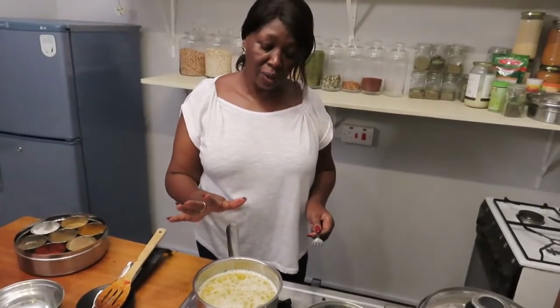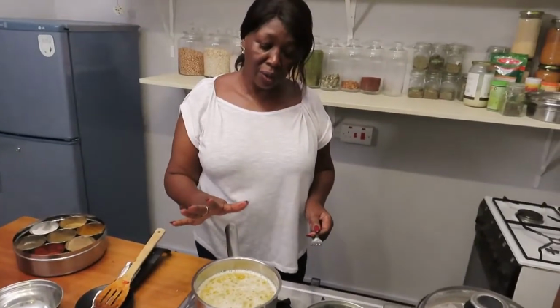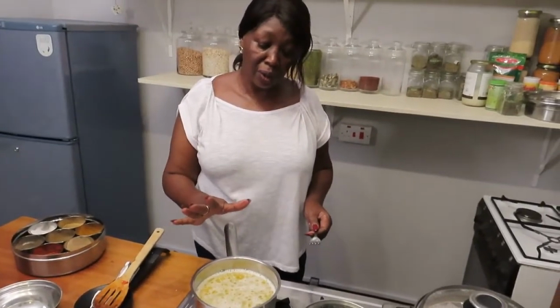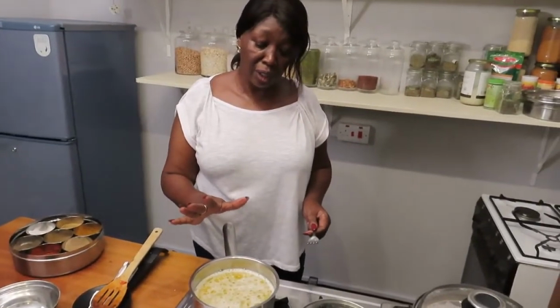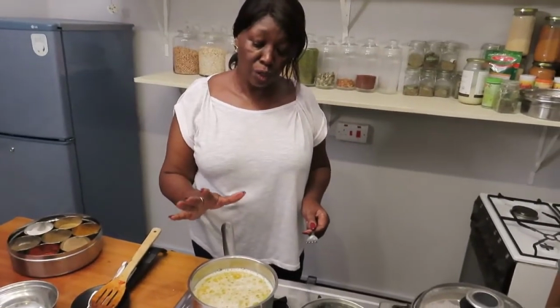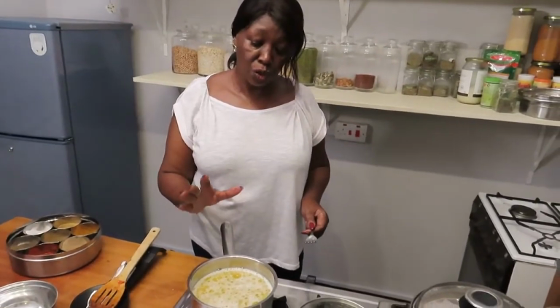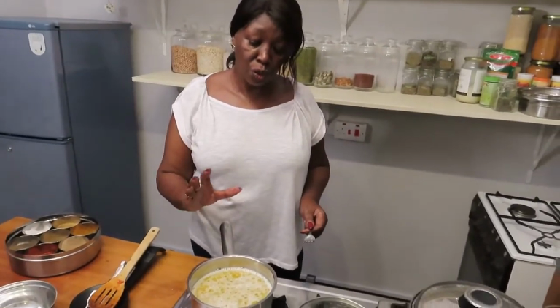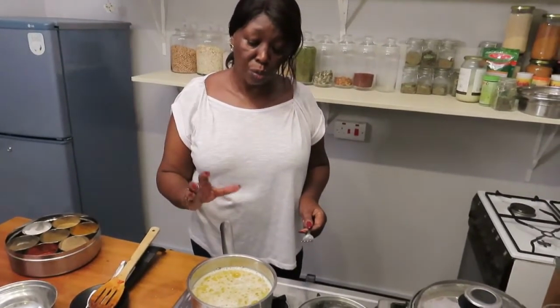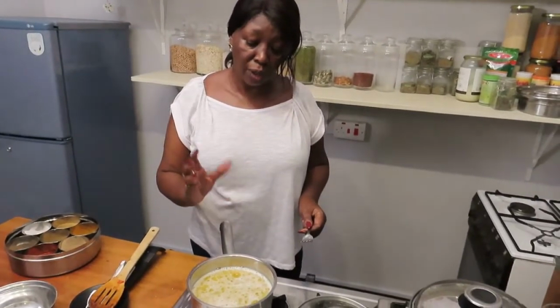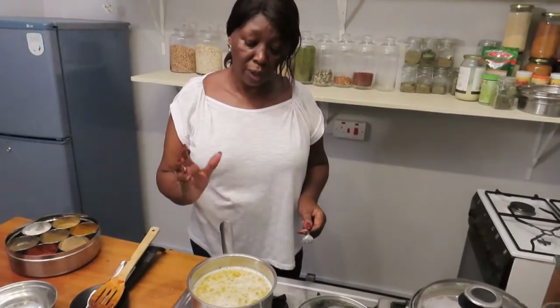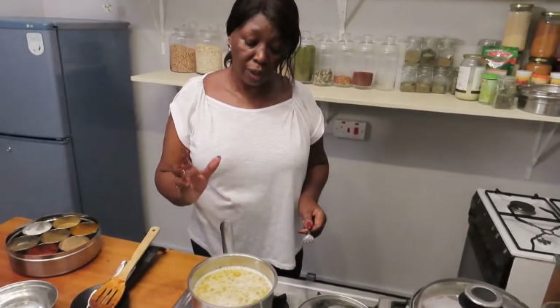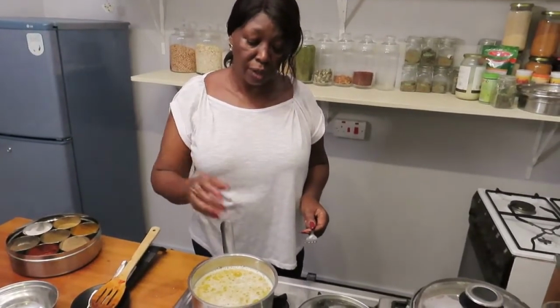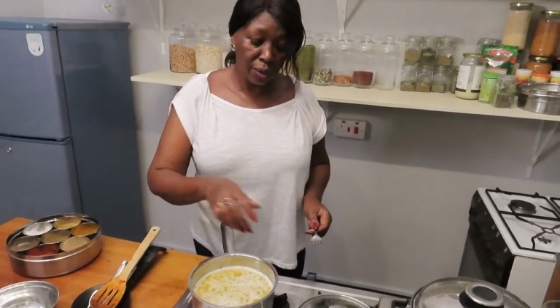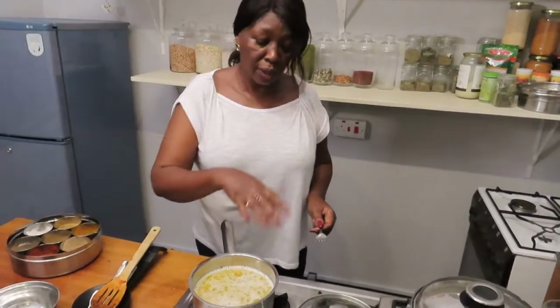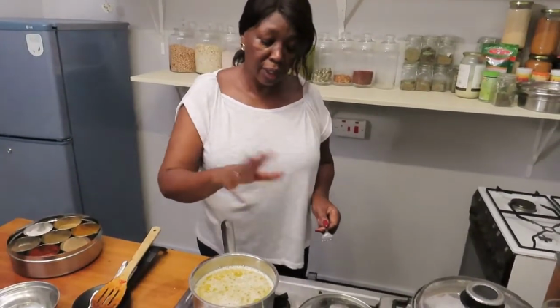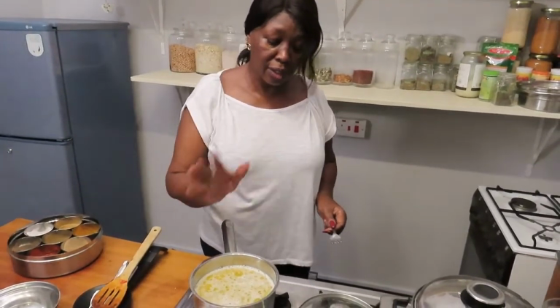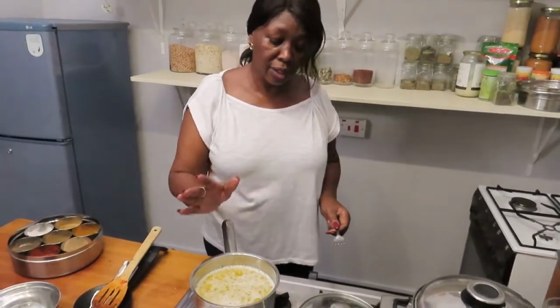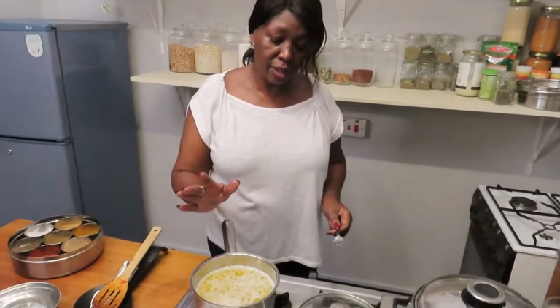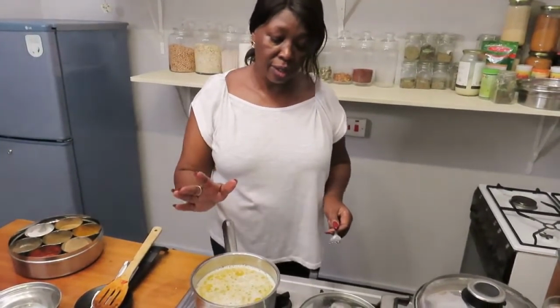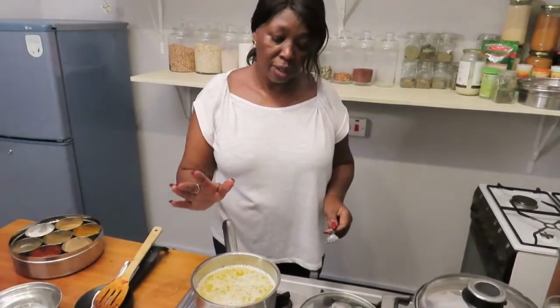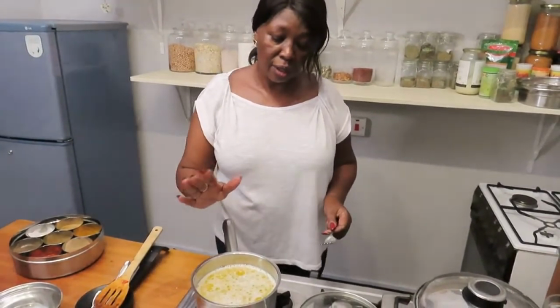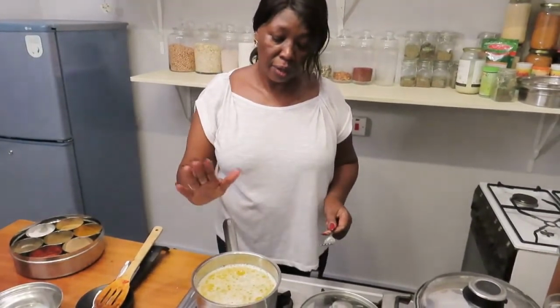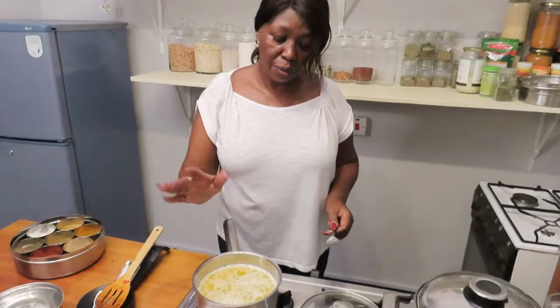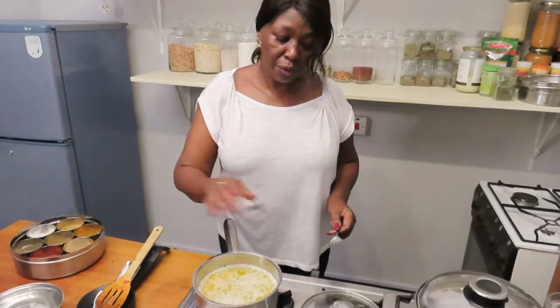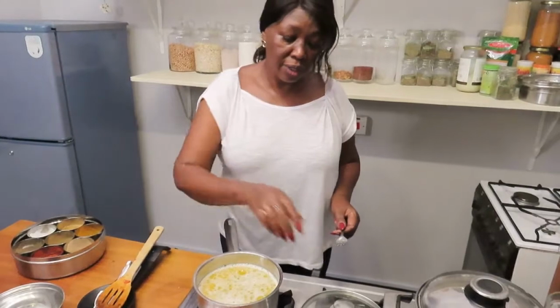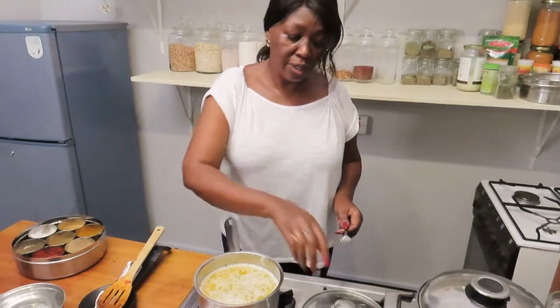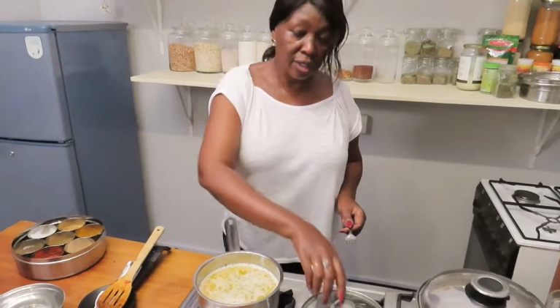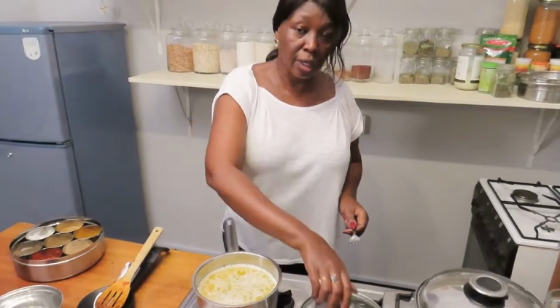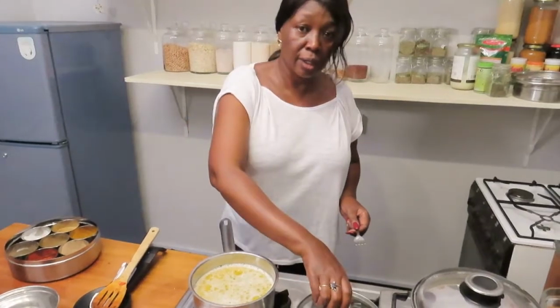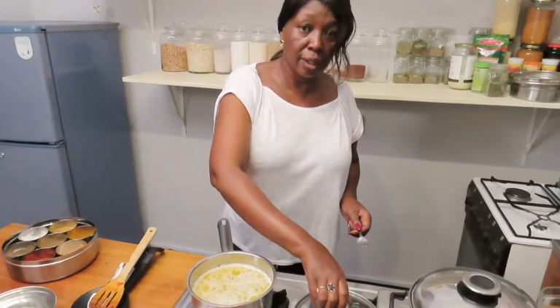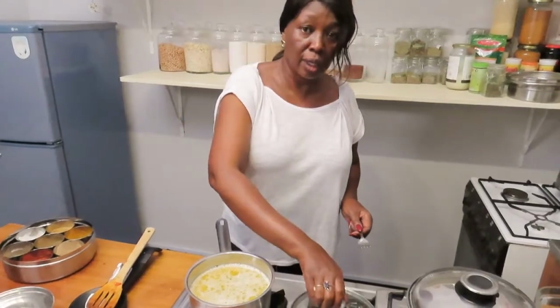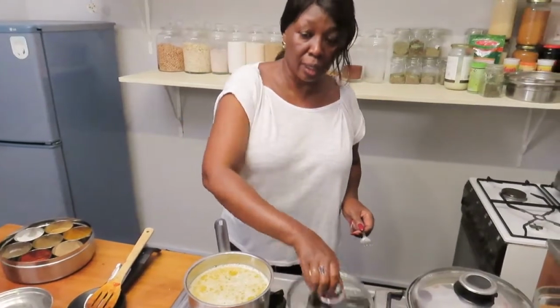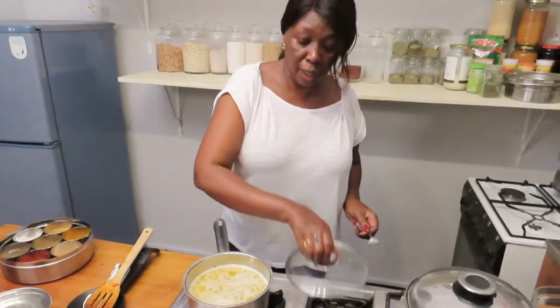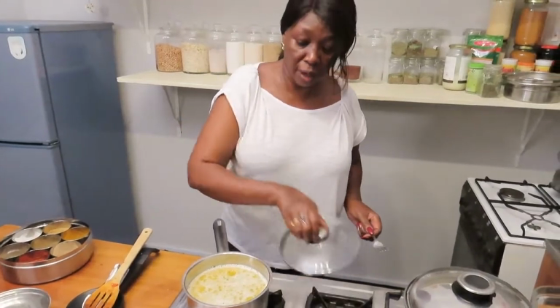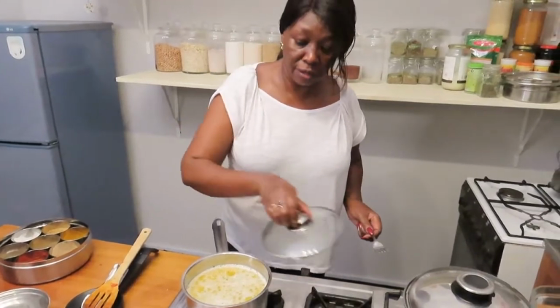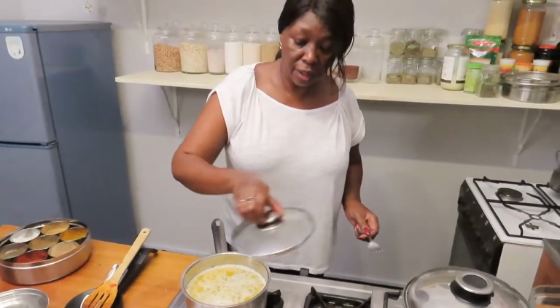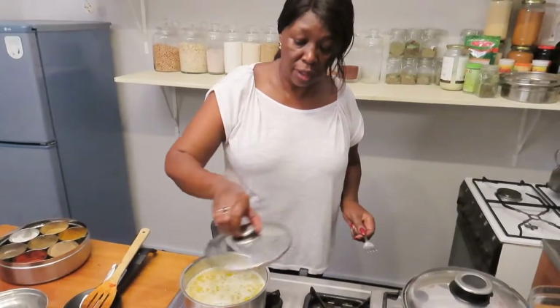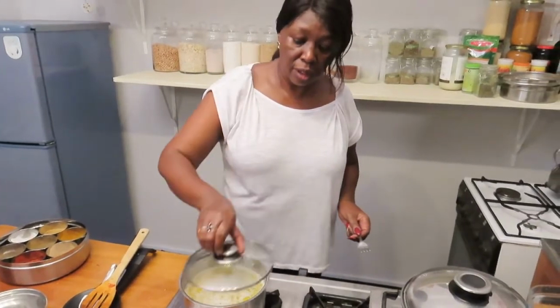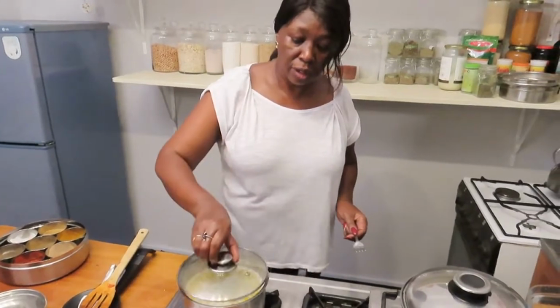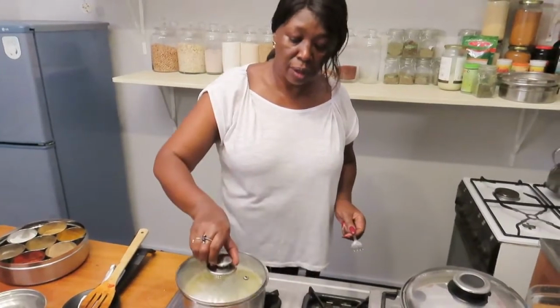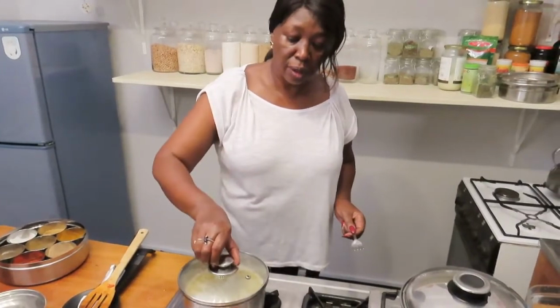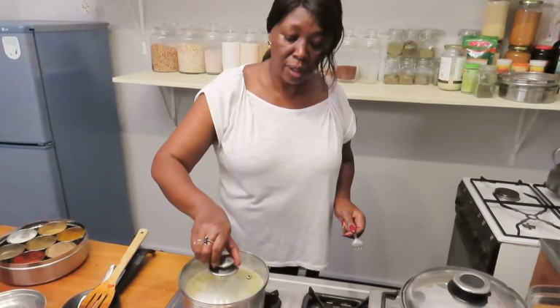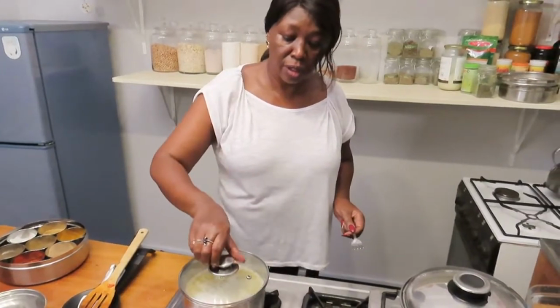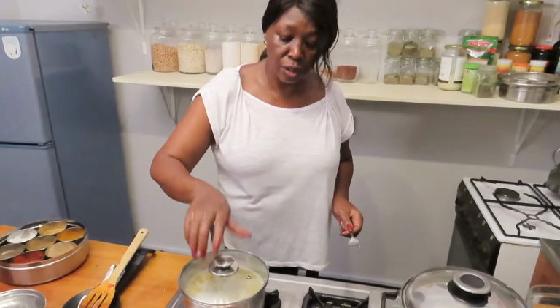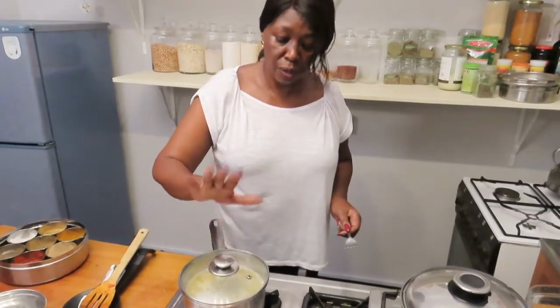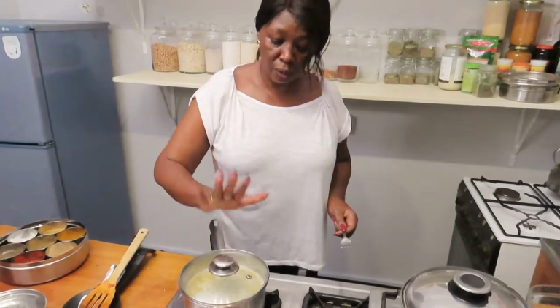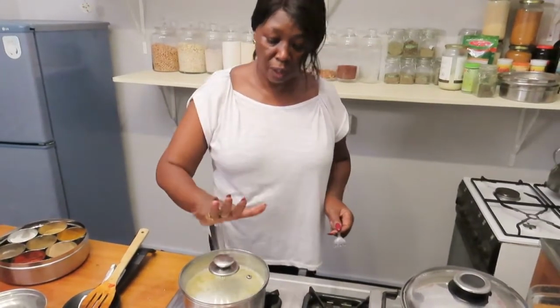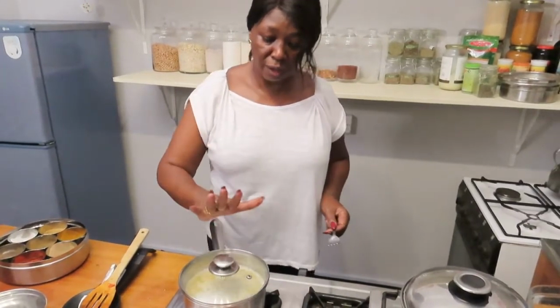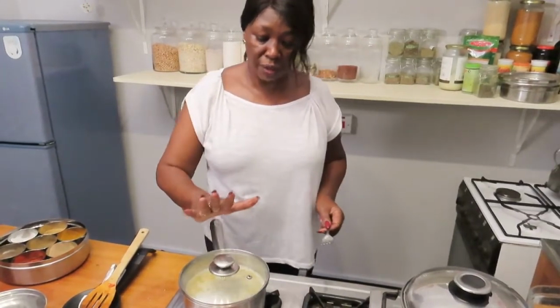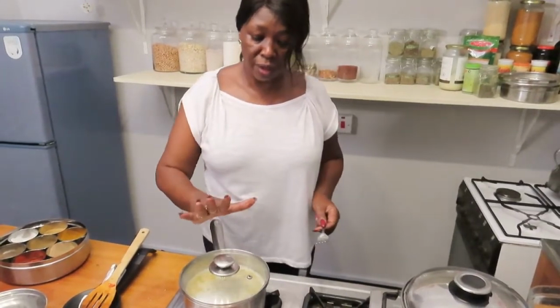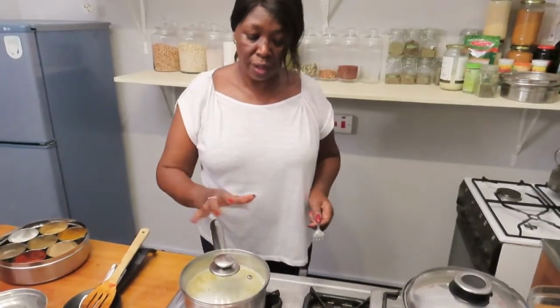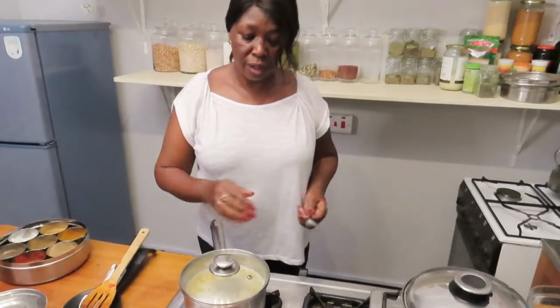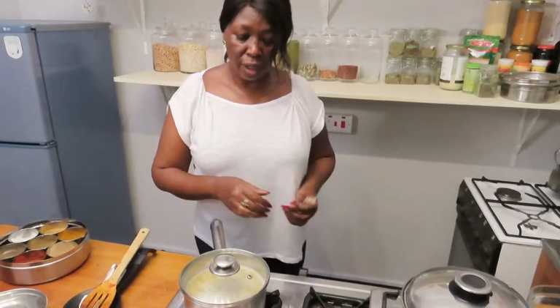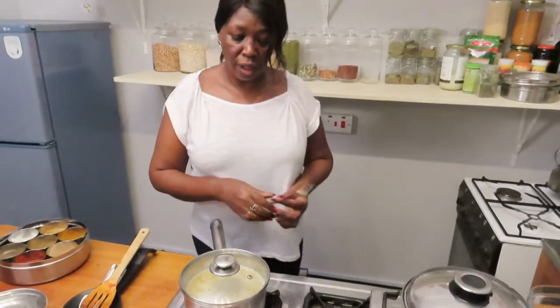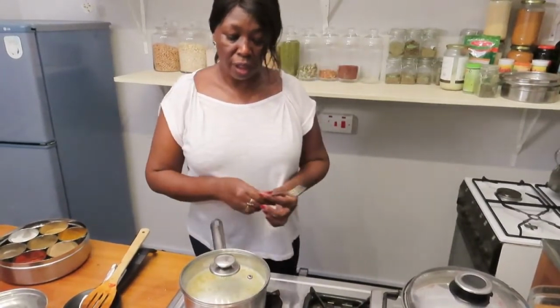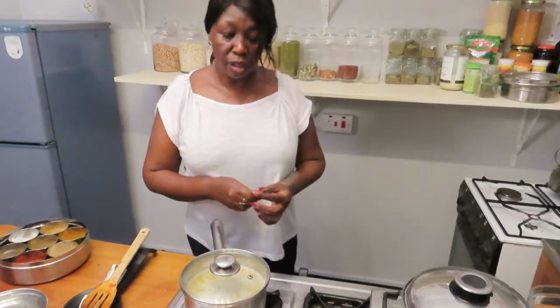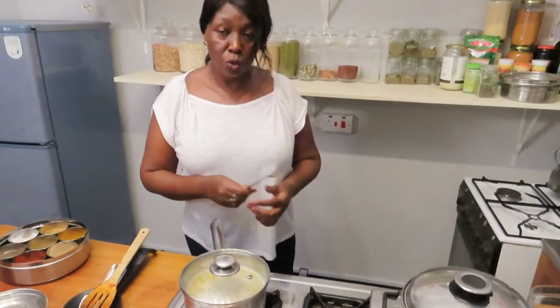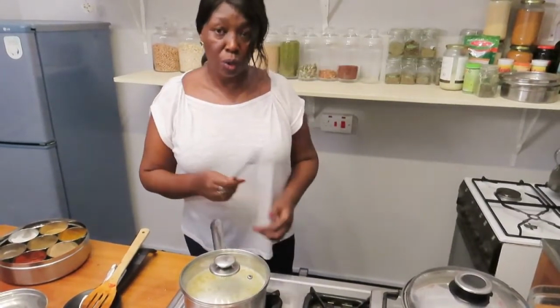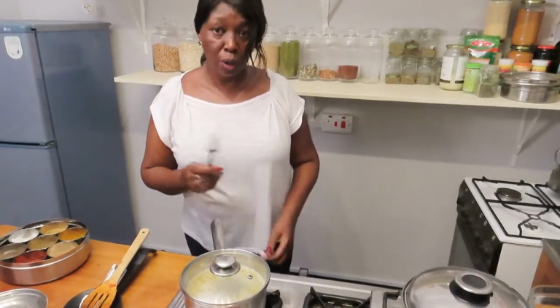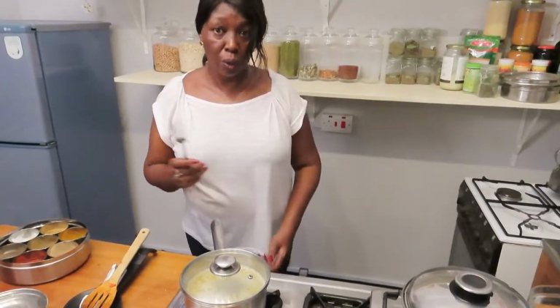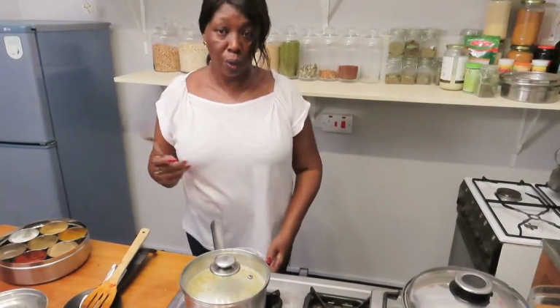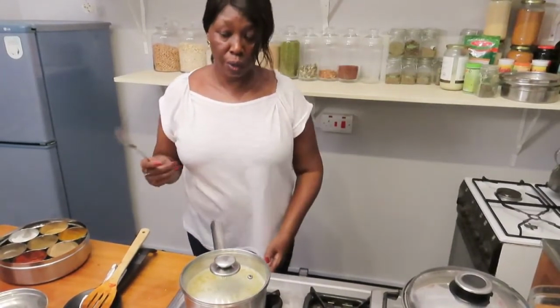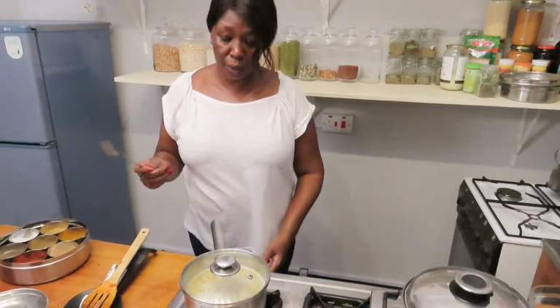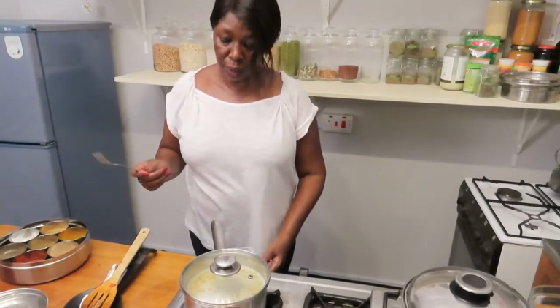If the water is already boiling, you don't even need to keep boiling it. You can just put it aside and cover it — so long as you cover it, it will cook through.